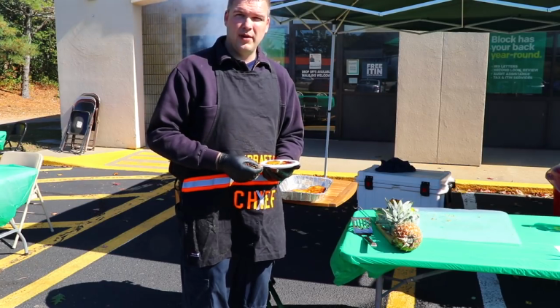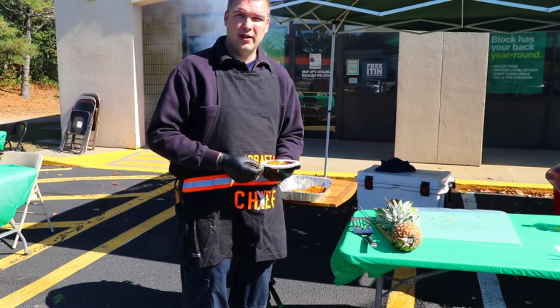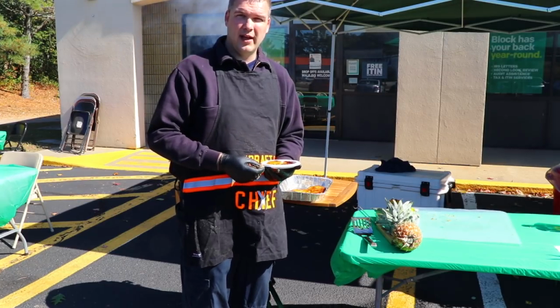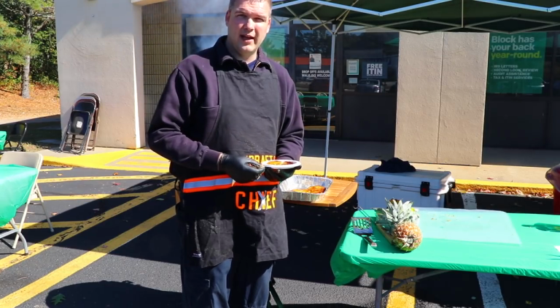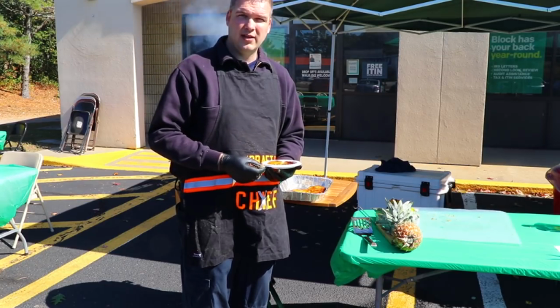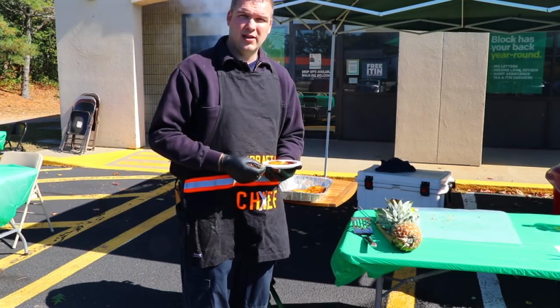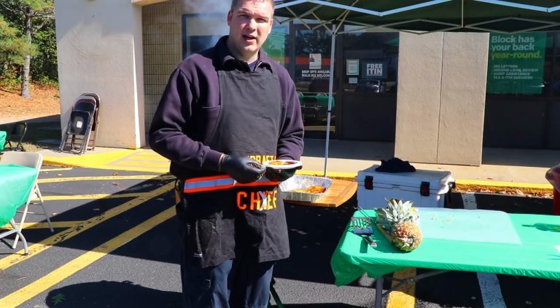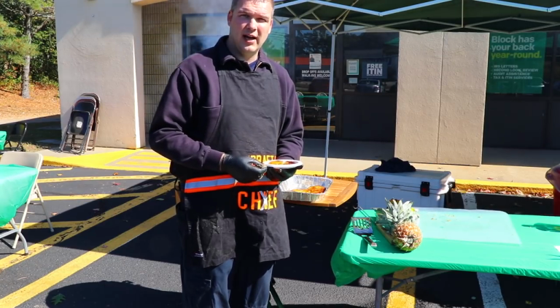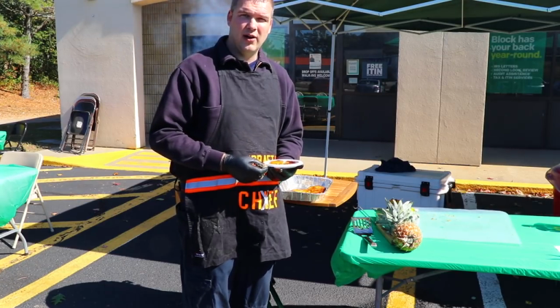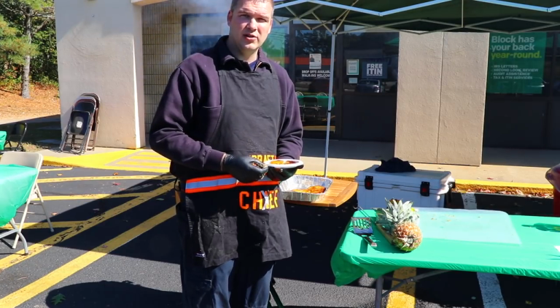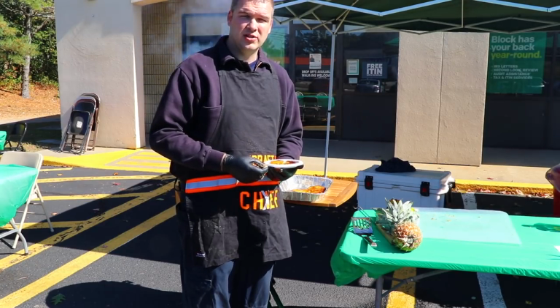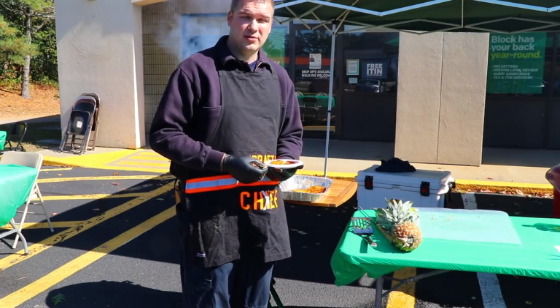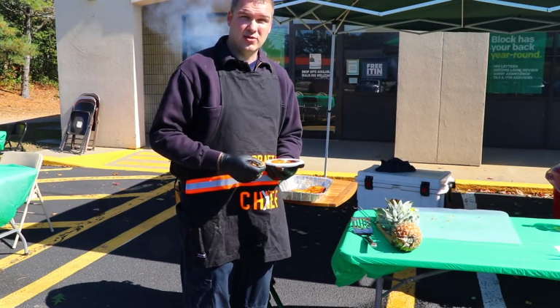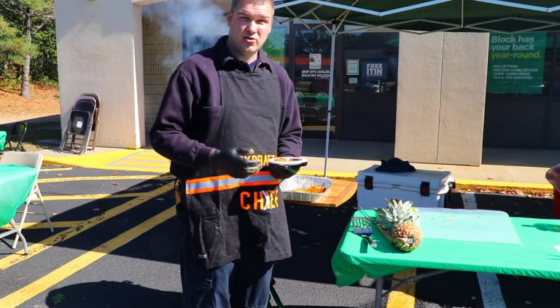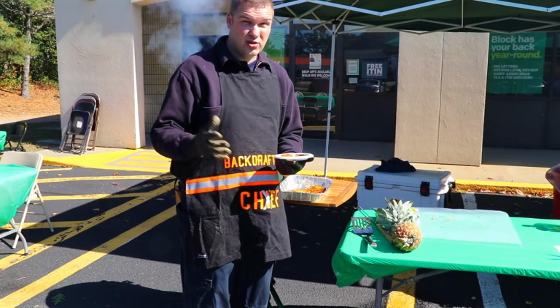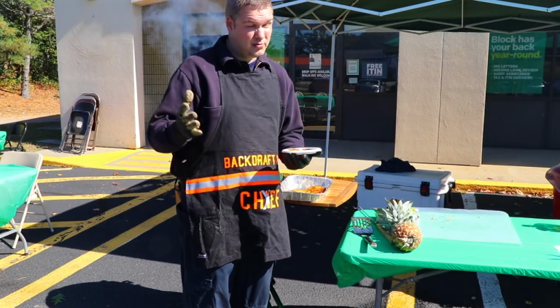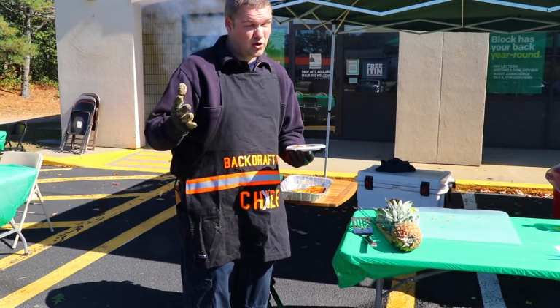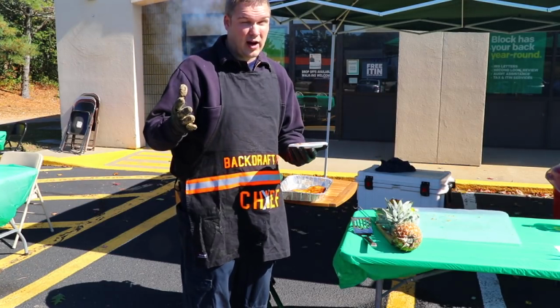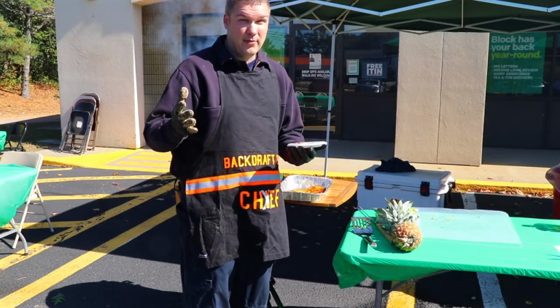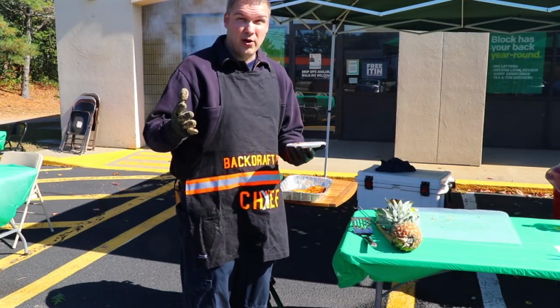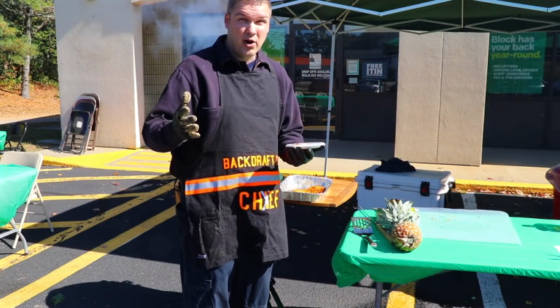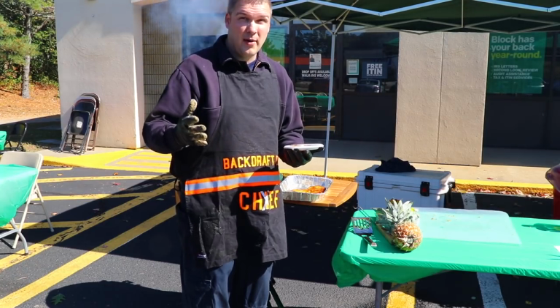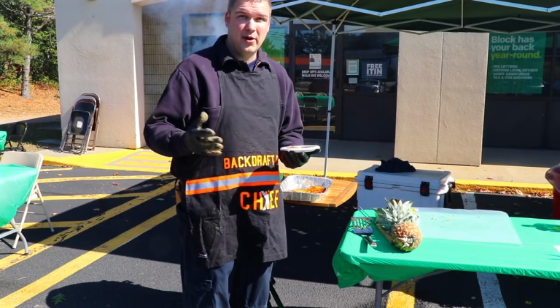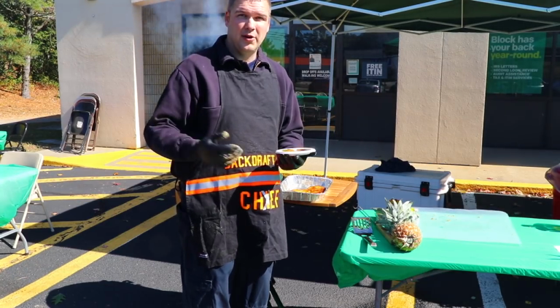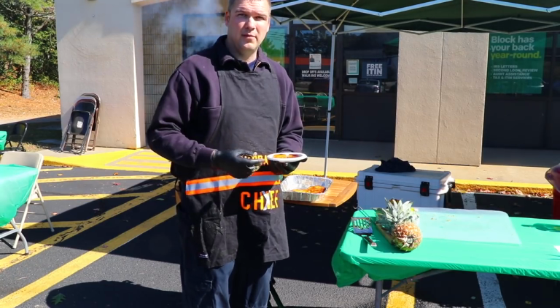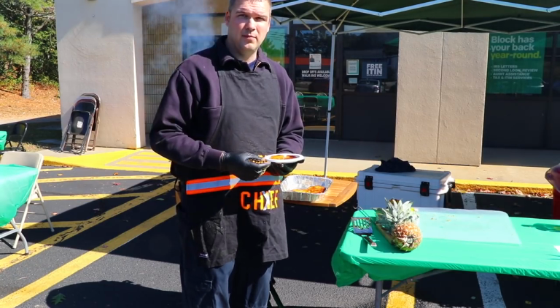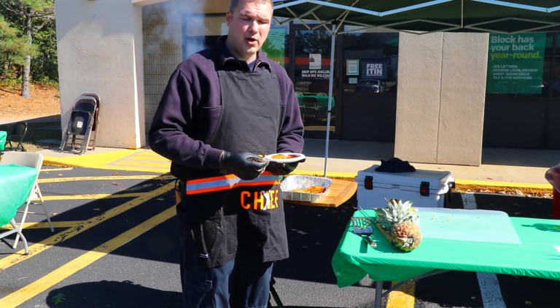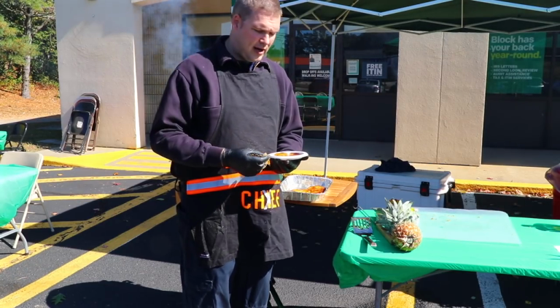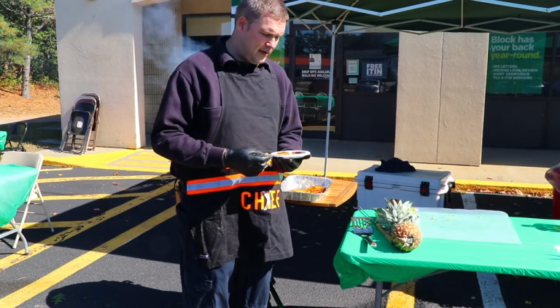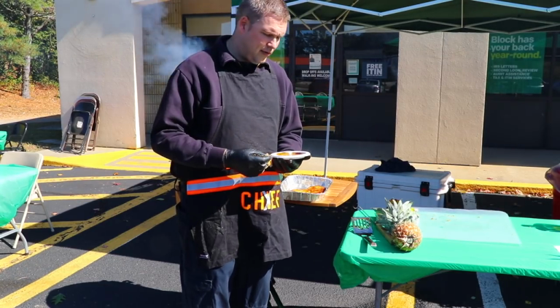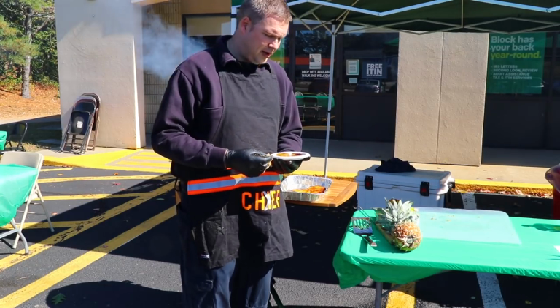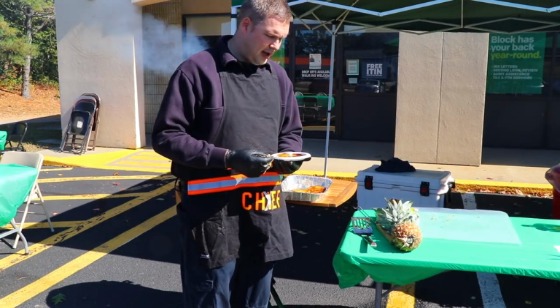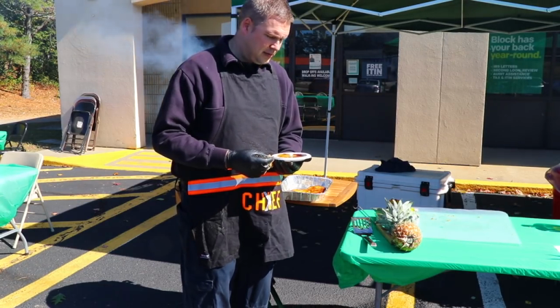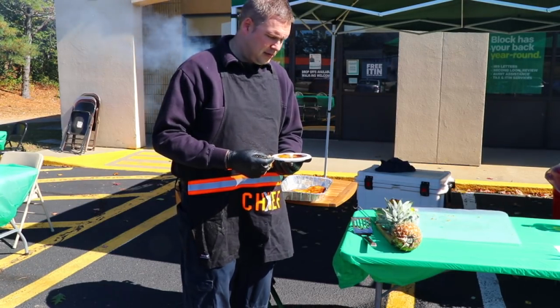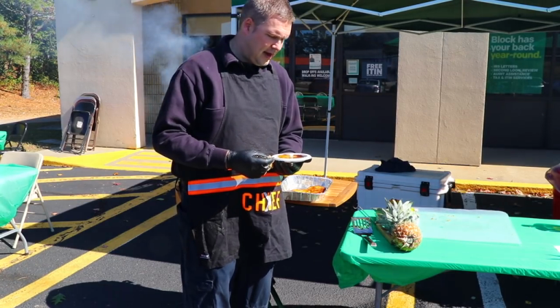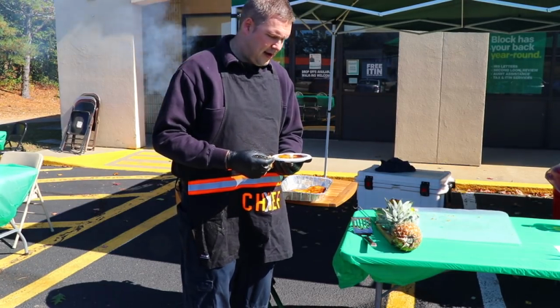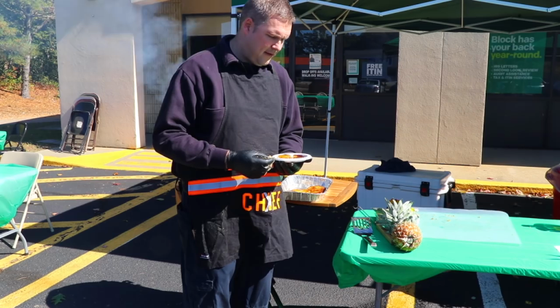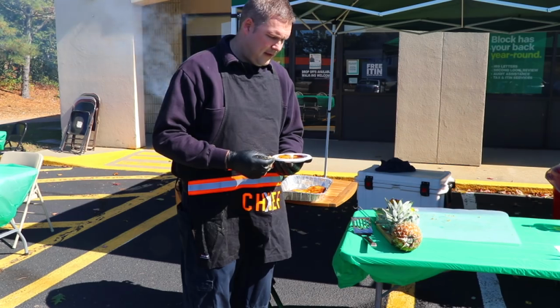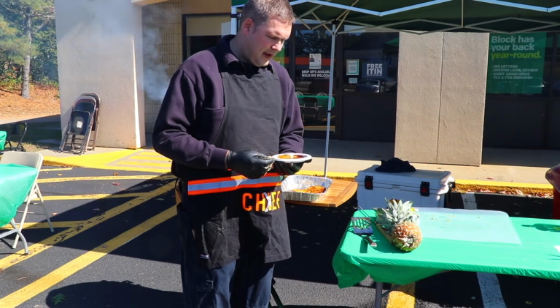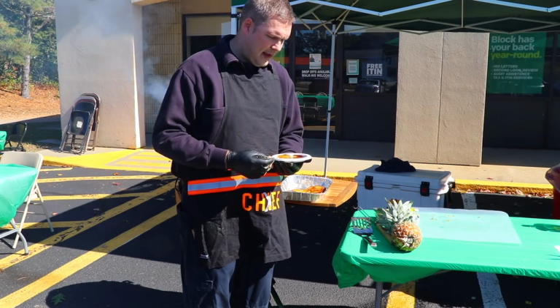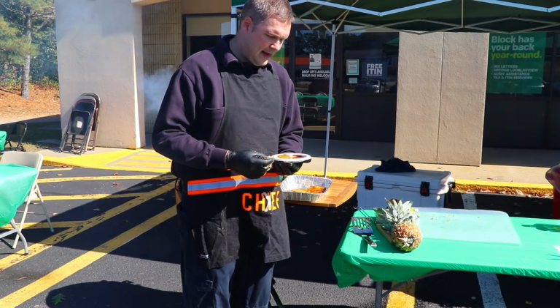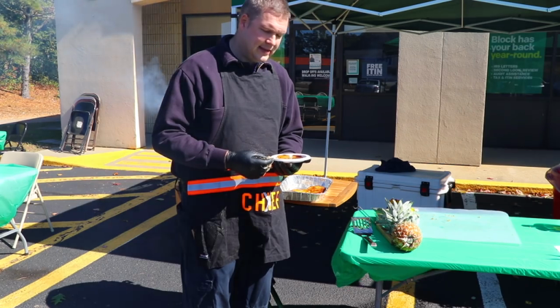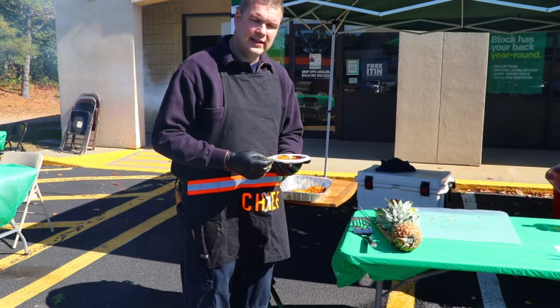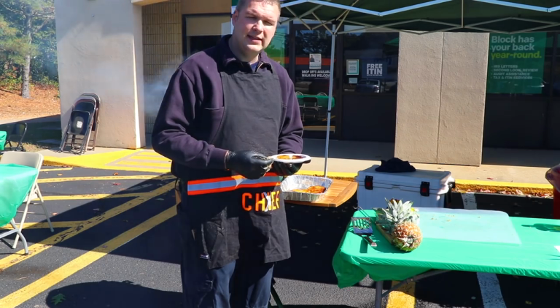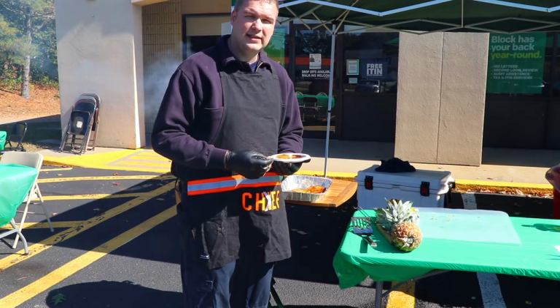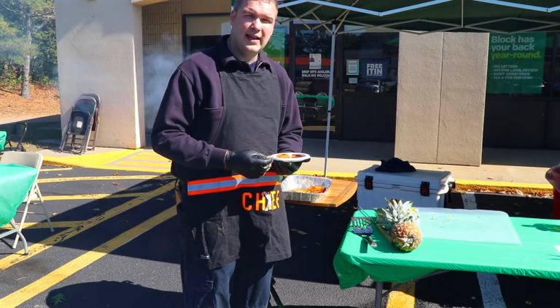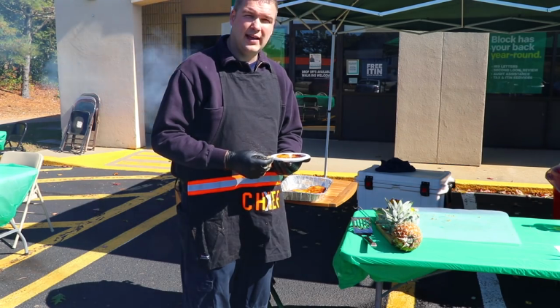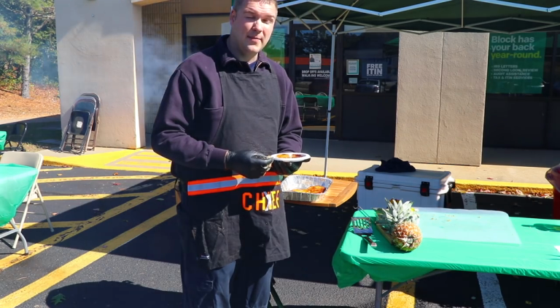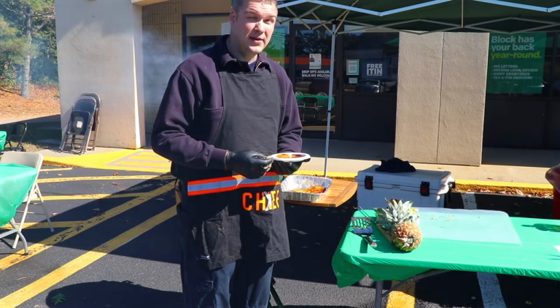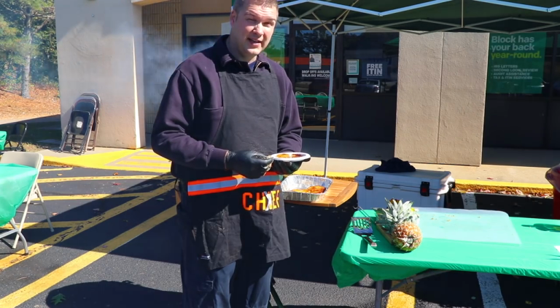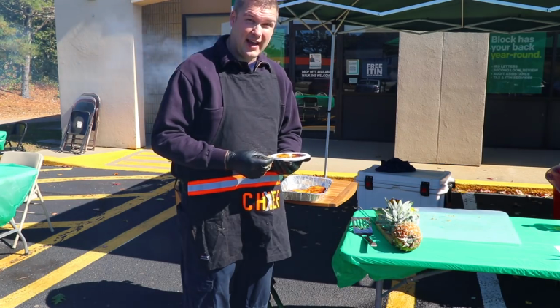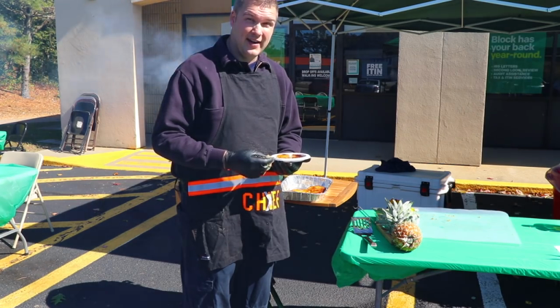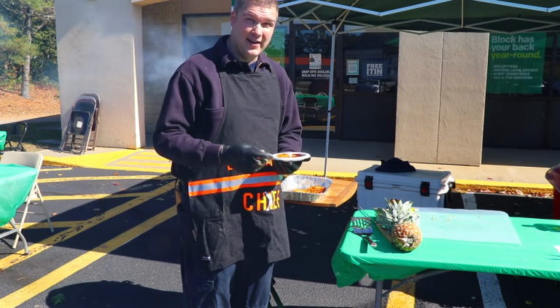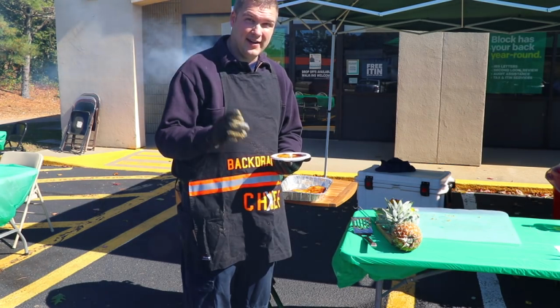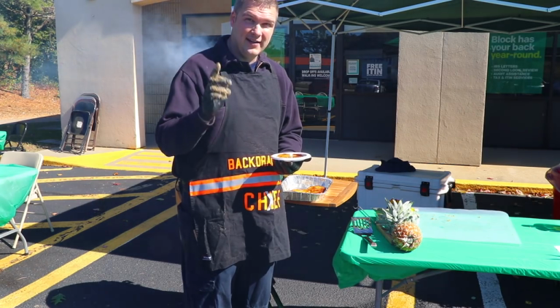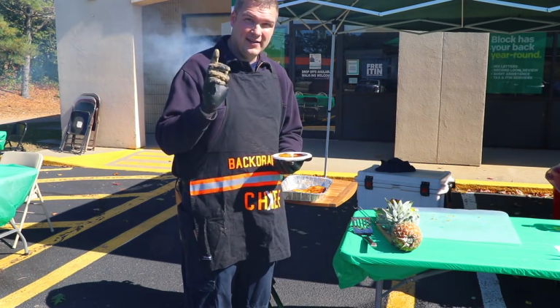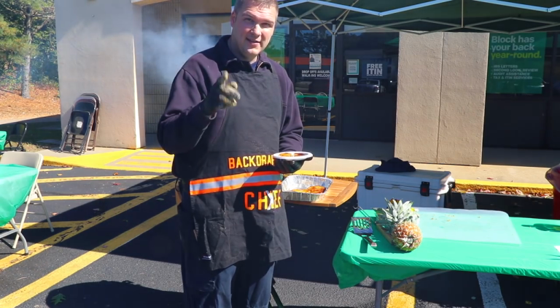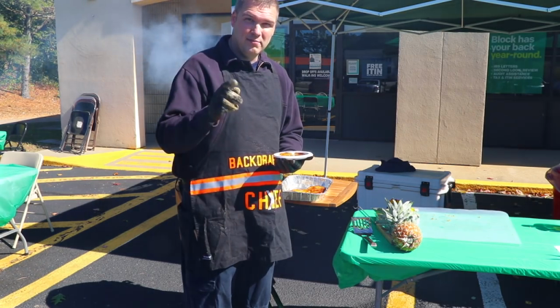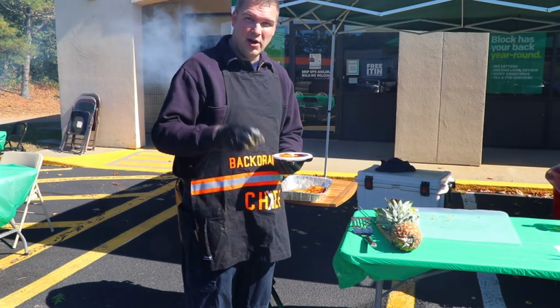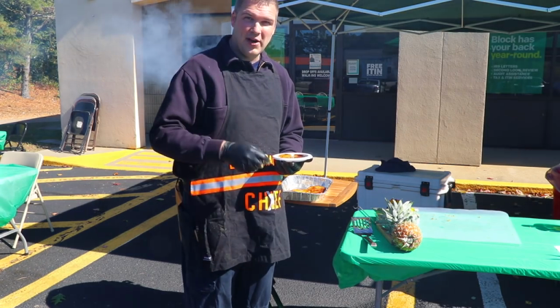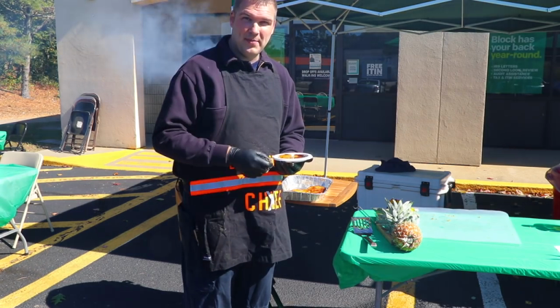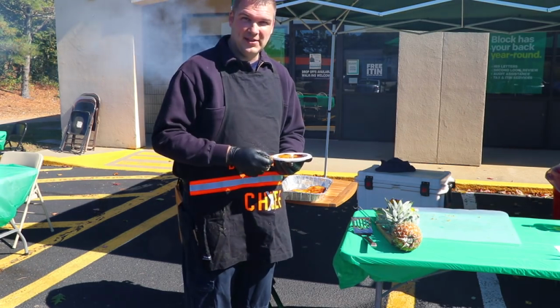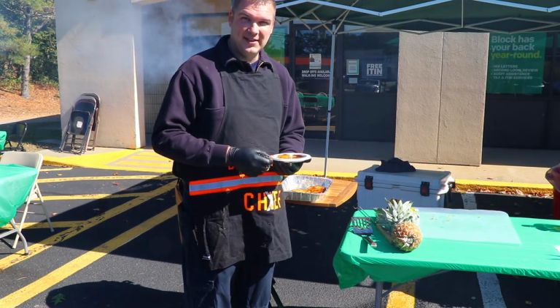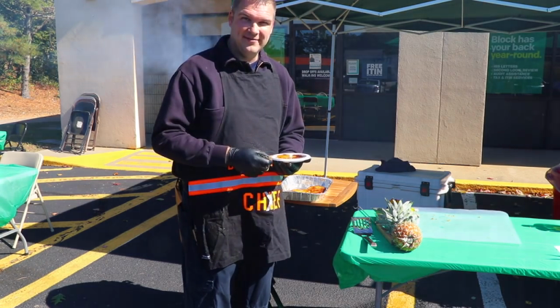If you like this recipe, please throw me a like, a subscribe, or a comment below — it really helps me out. And as they say up in Canada, bon appétit!